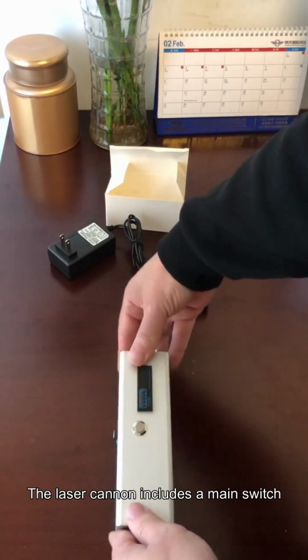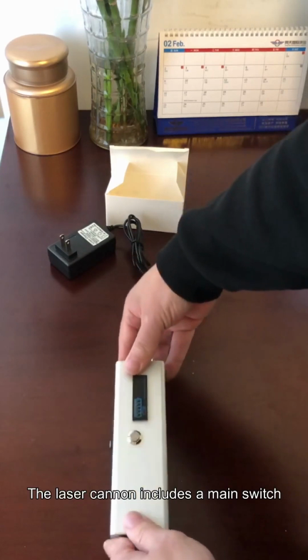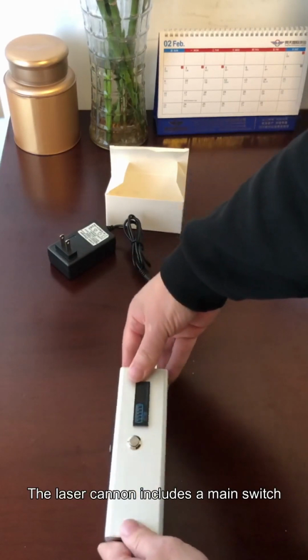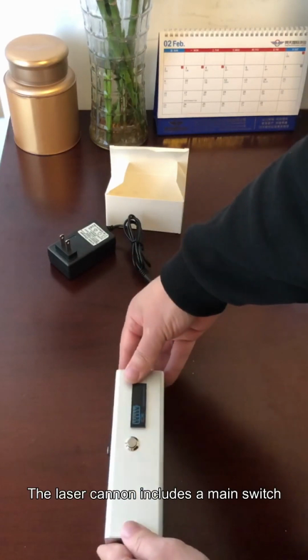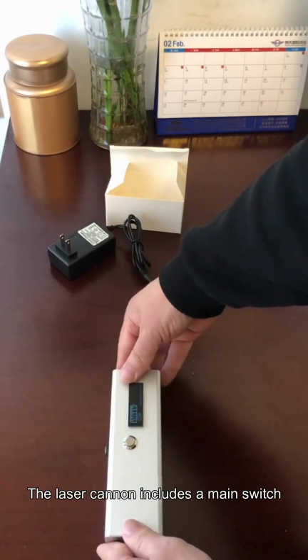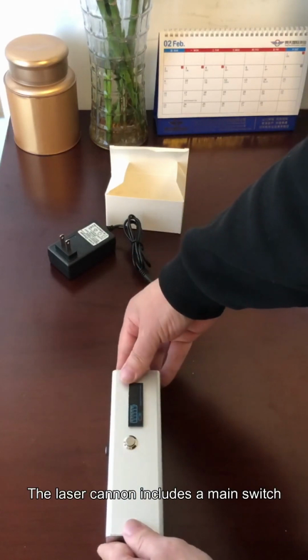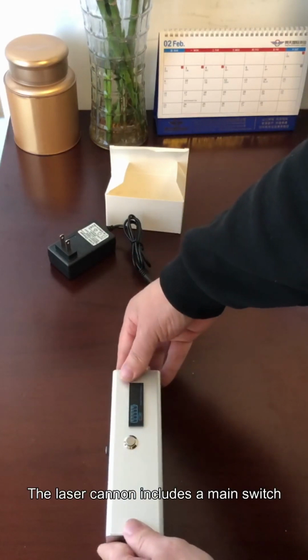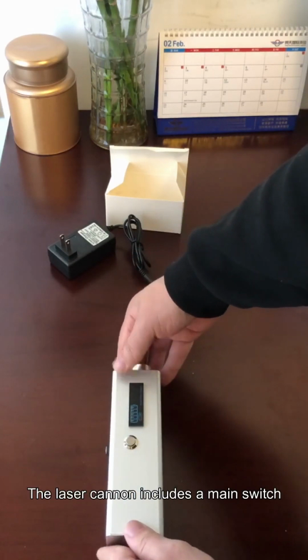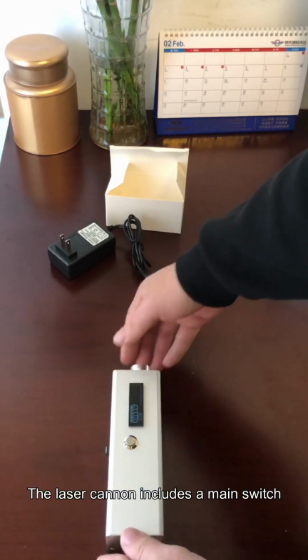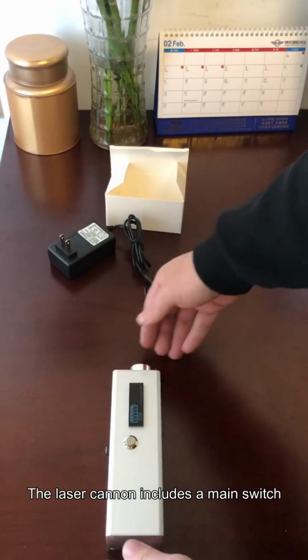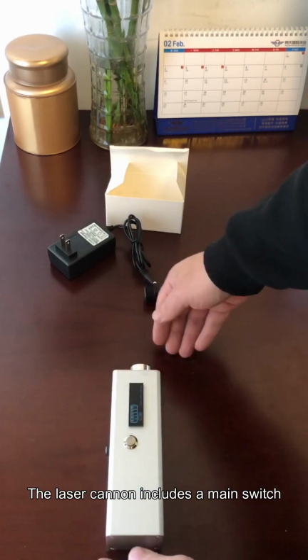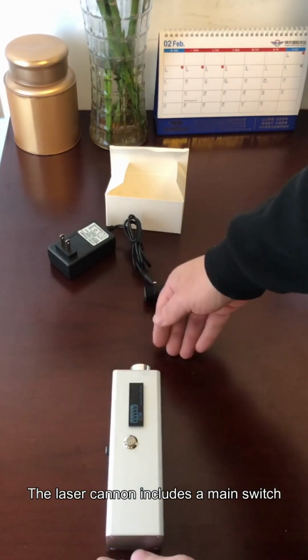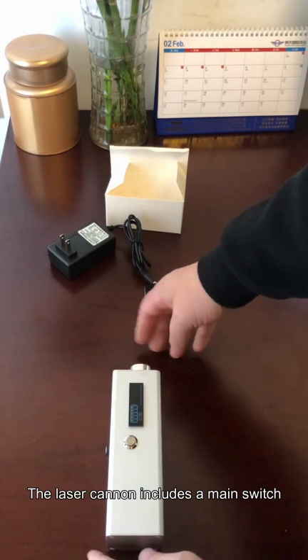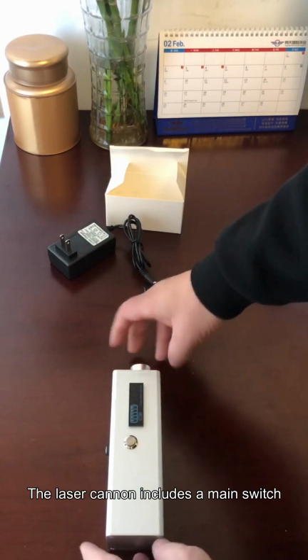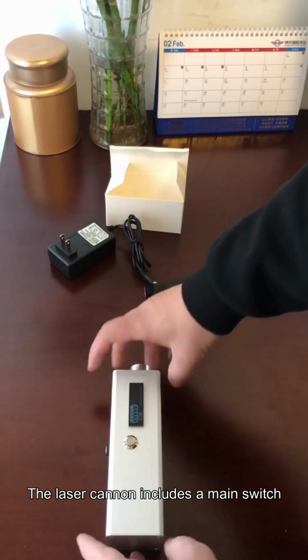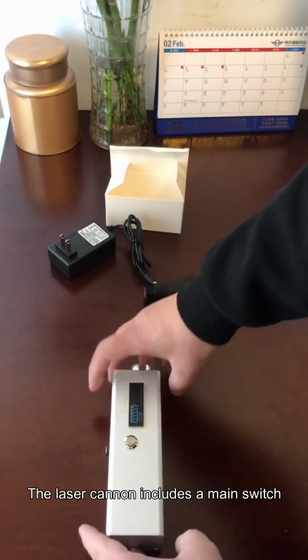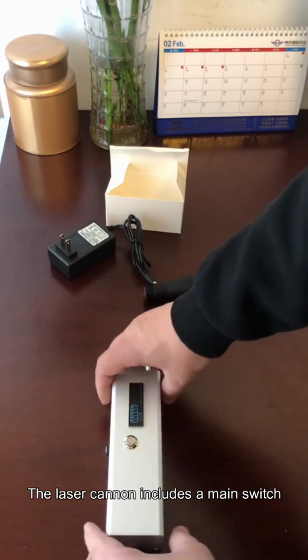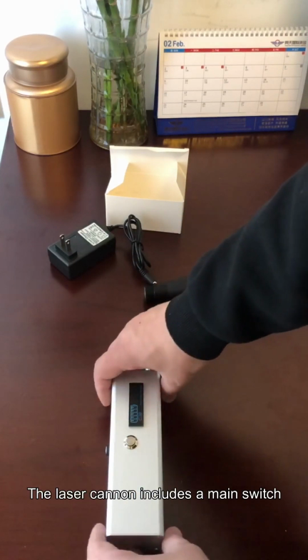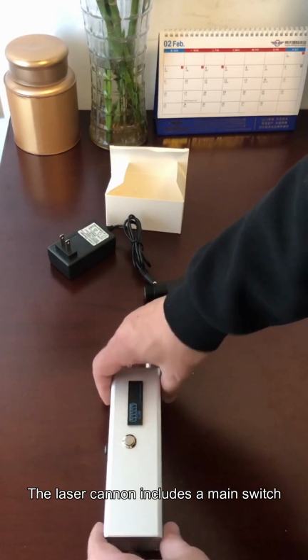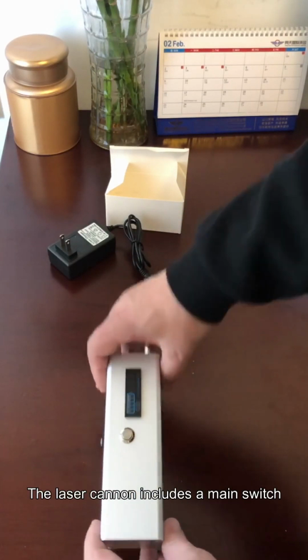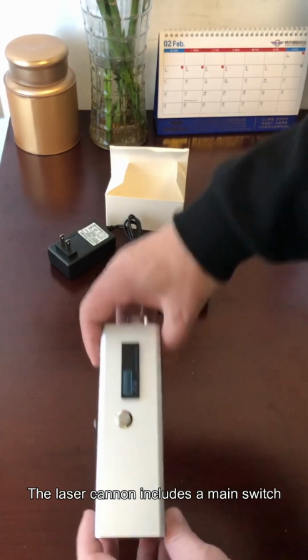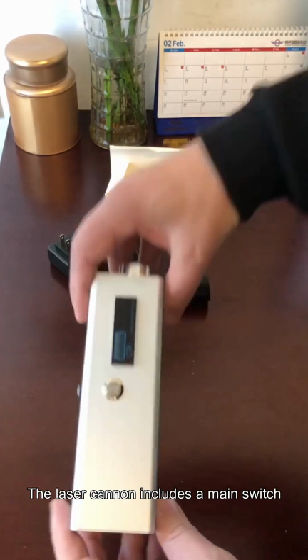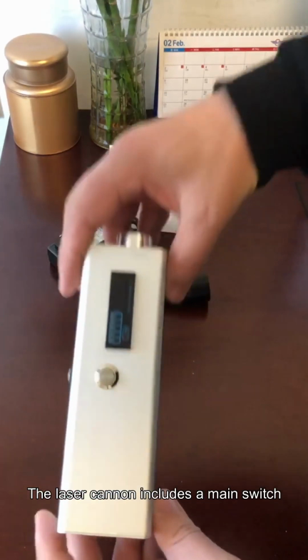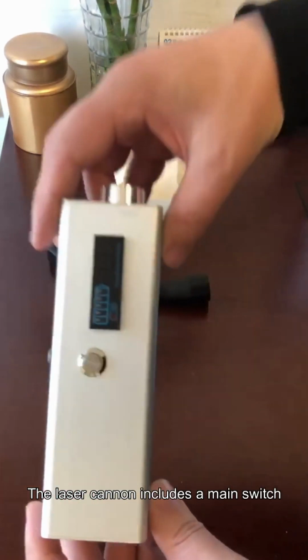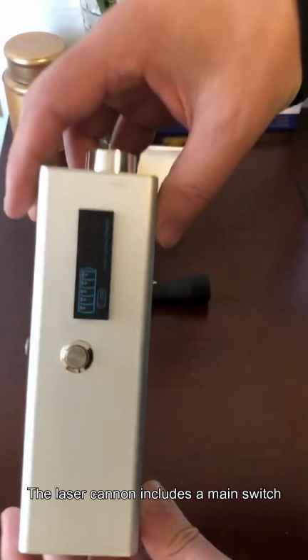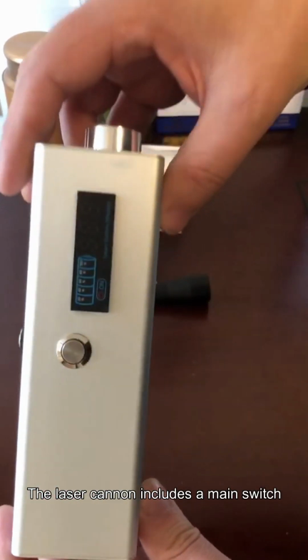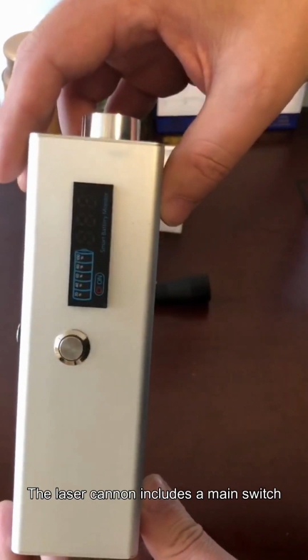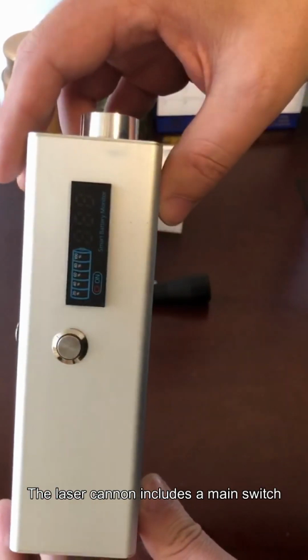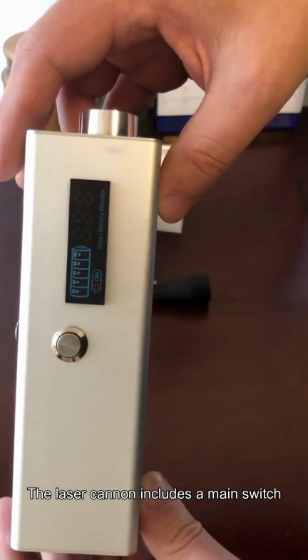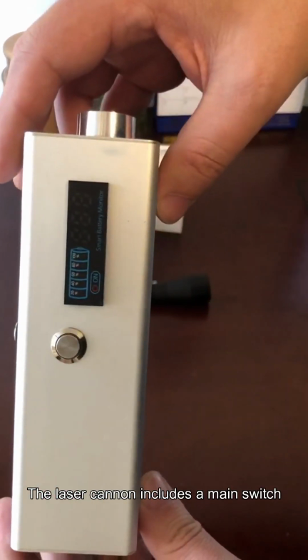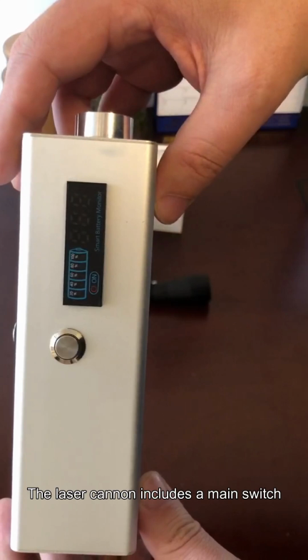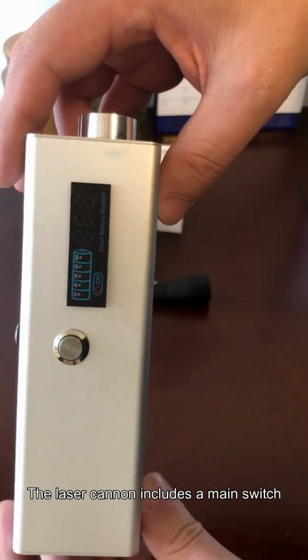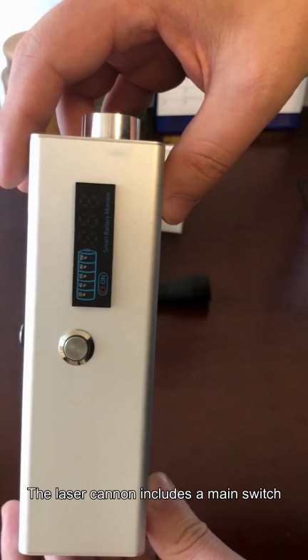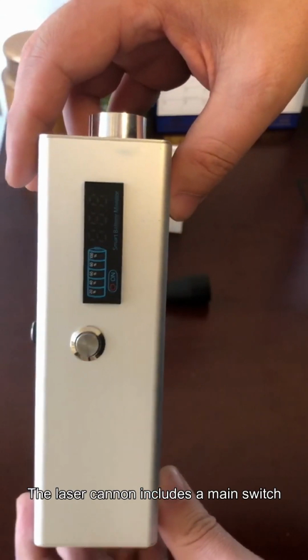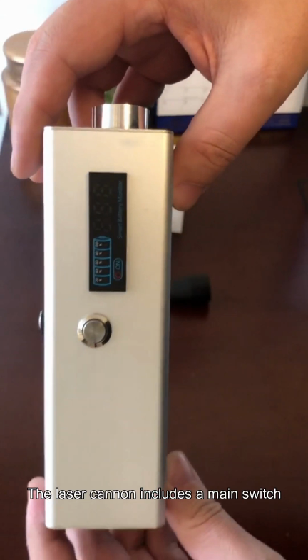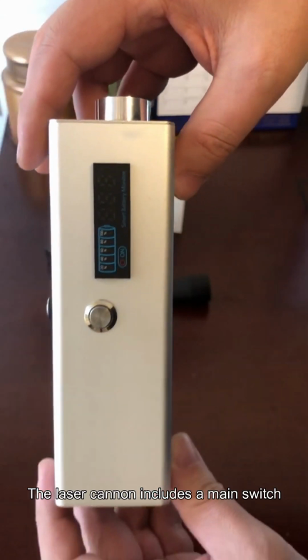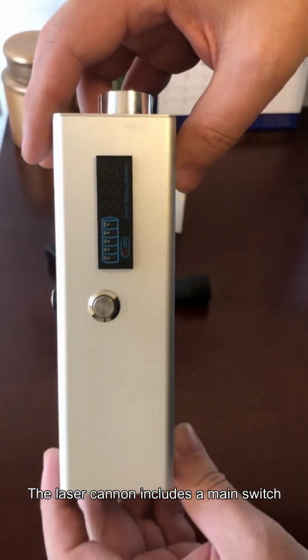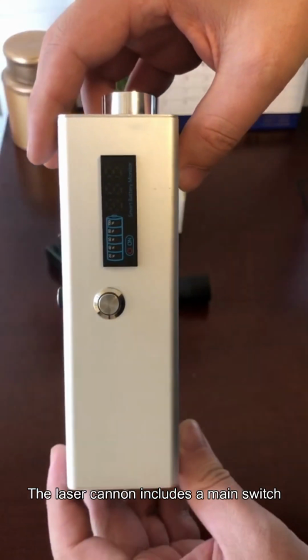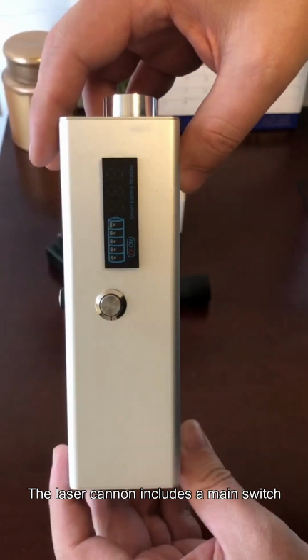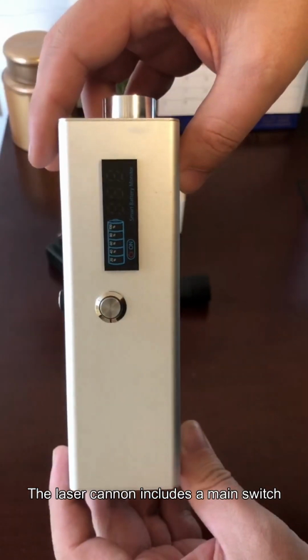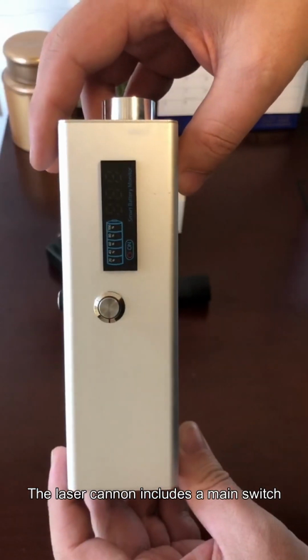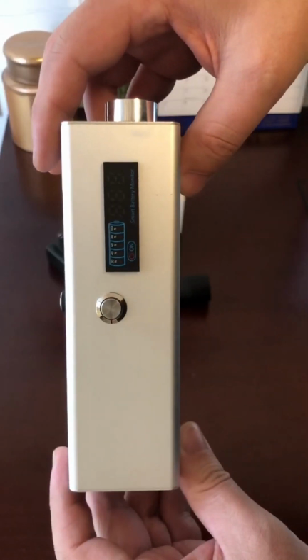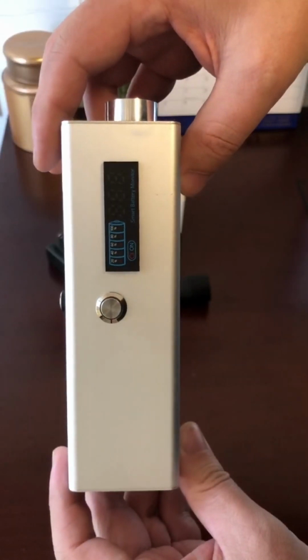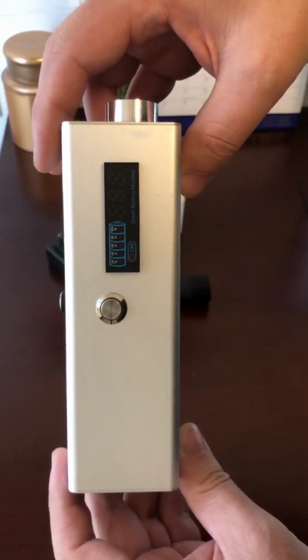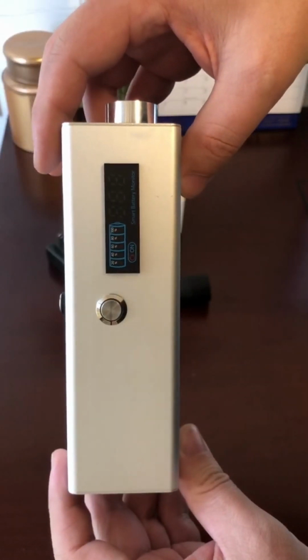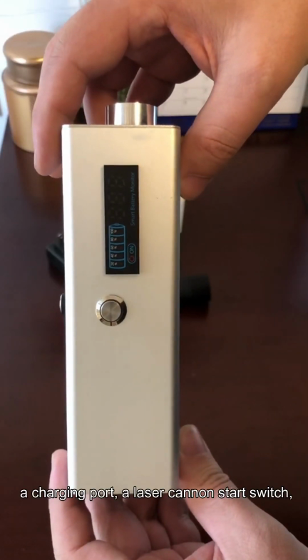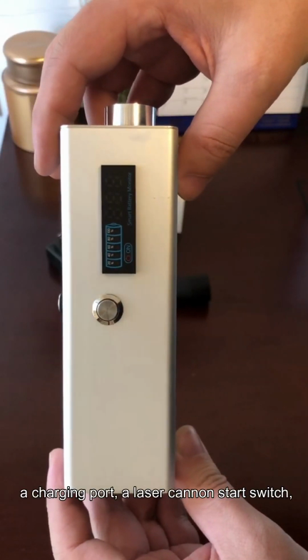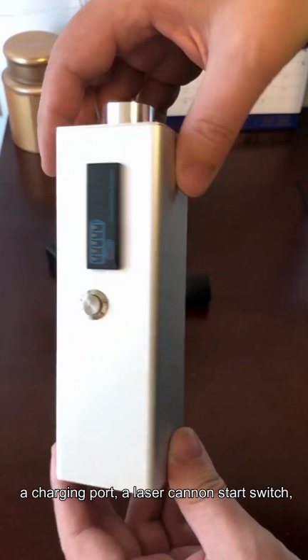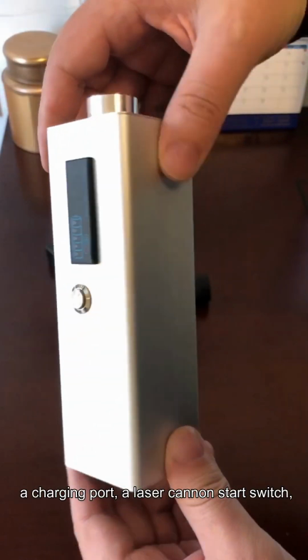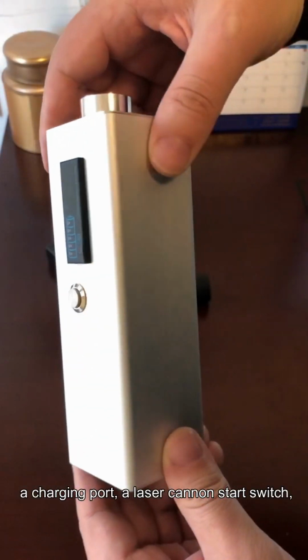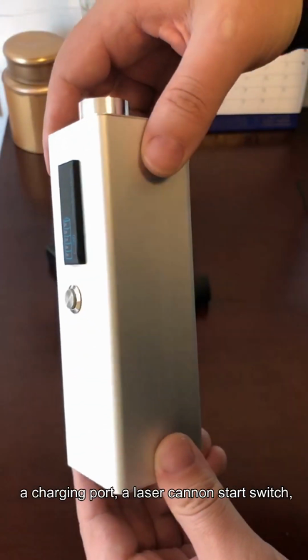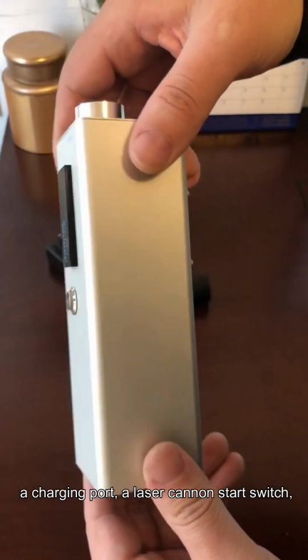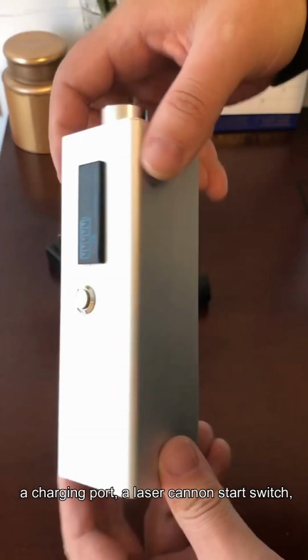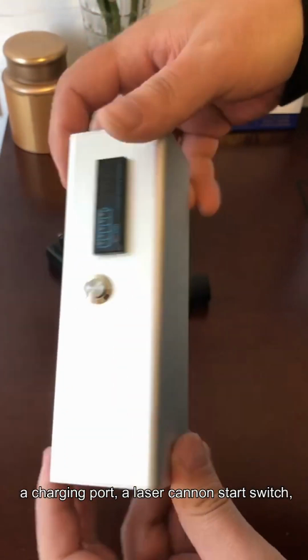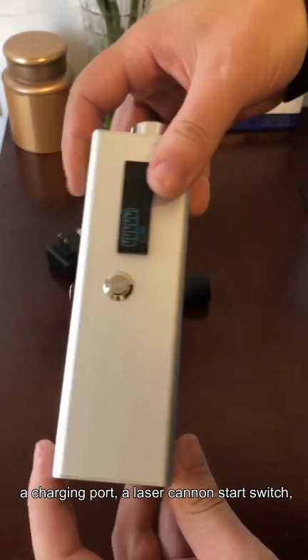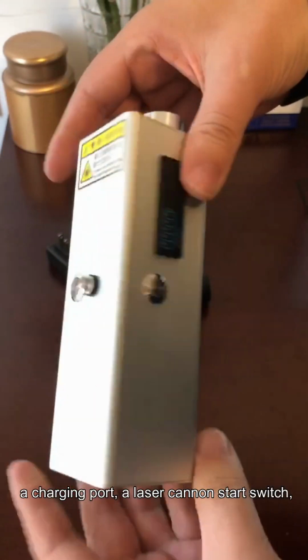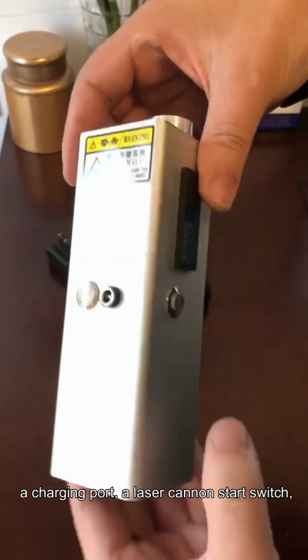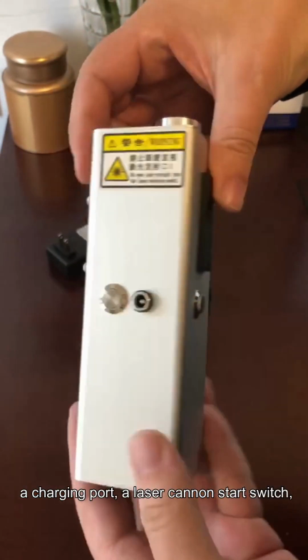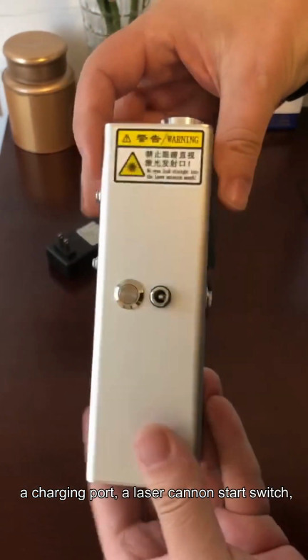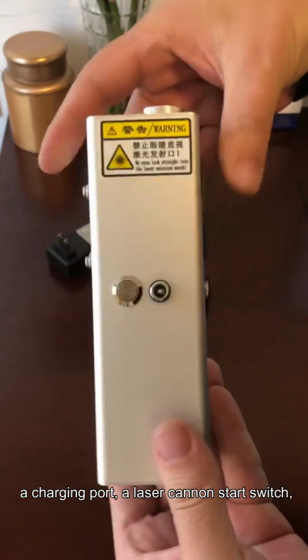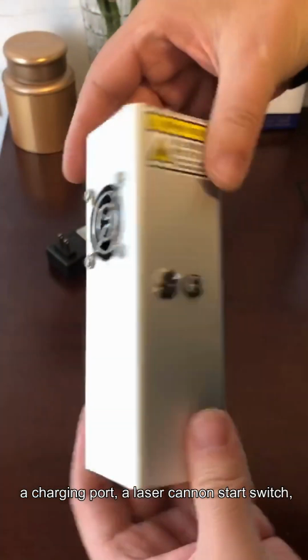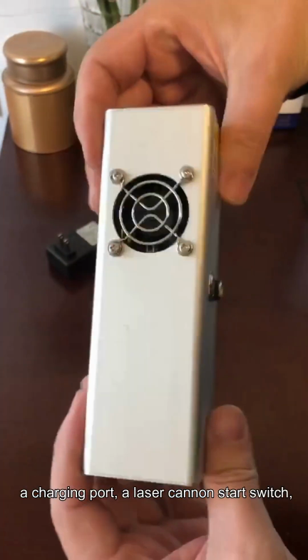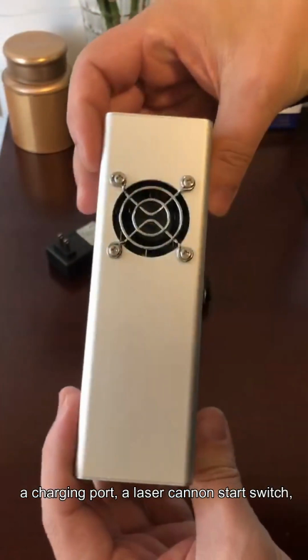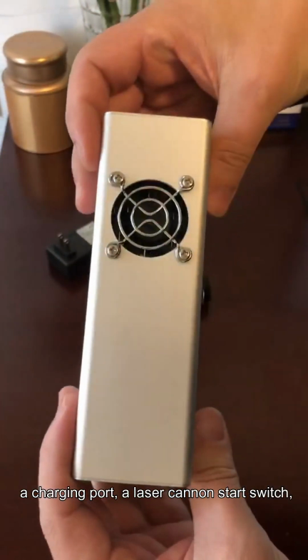The laser cannon includes a main switch, a charging port, and a laser cannon start switch.